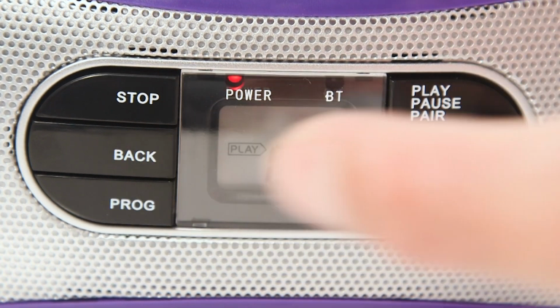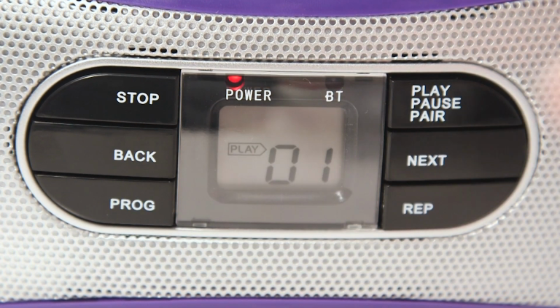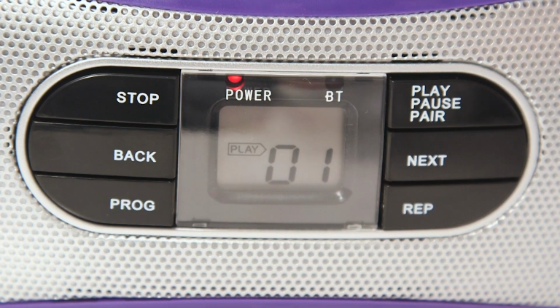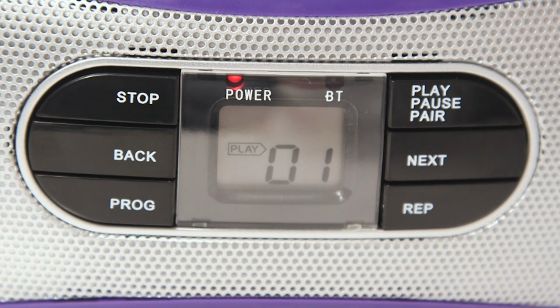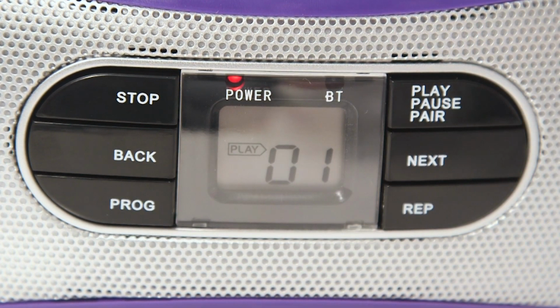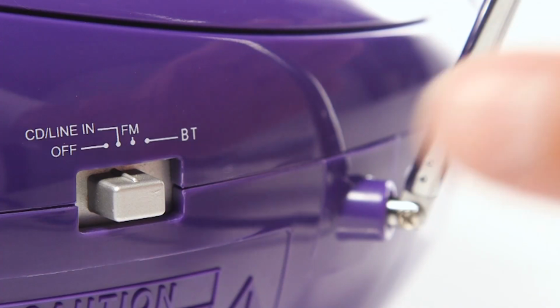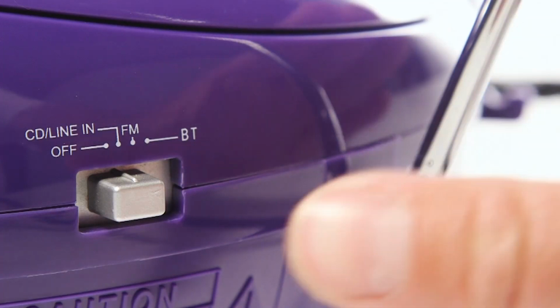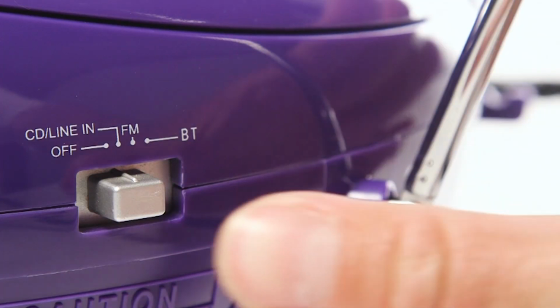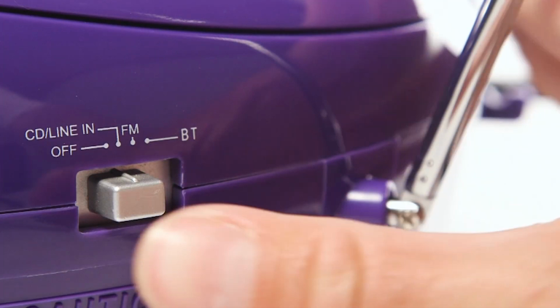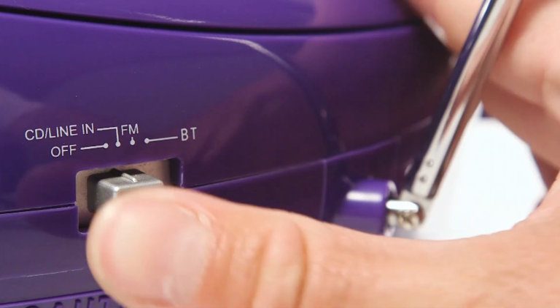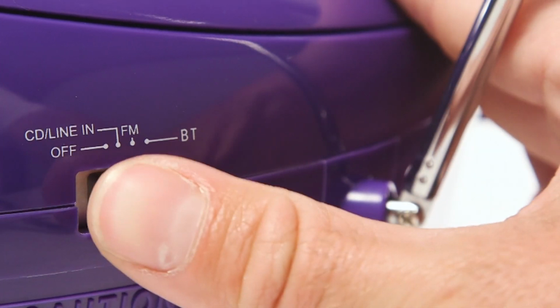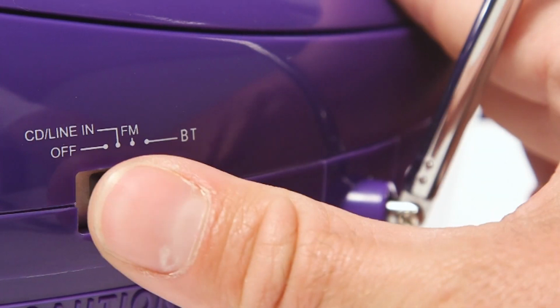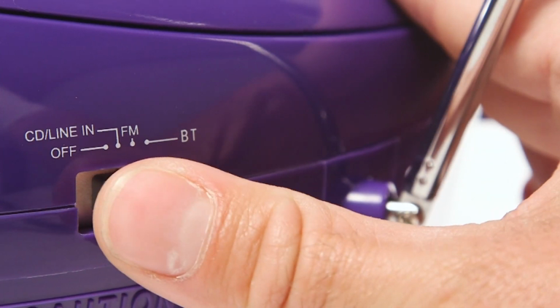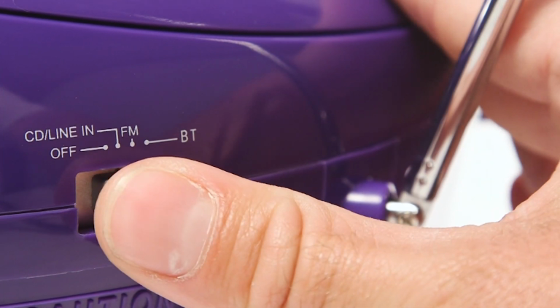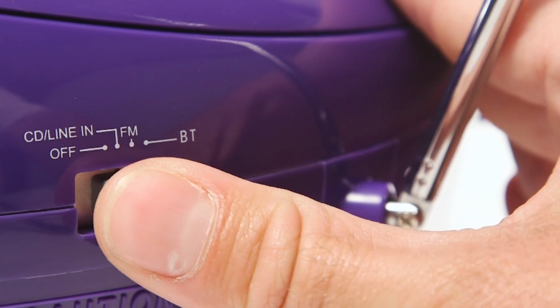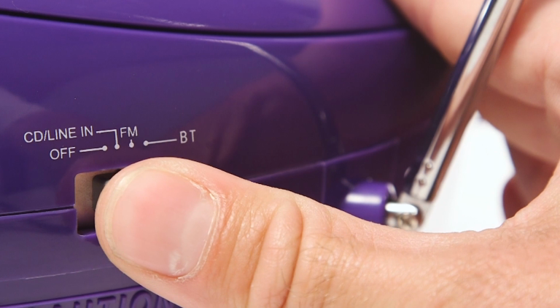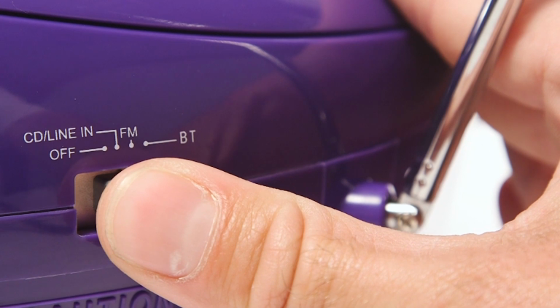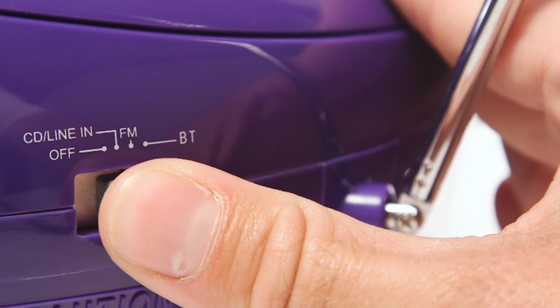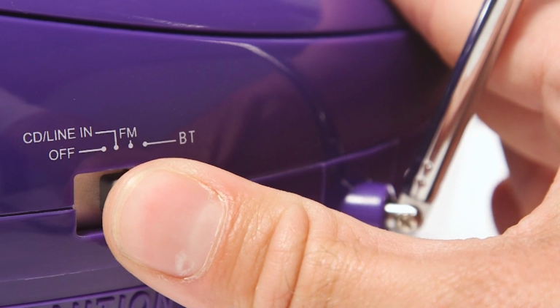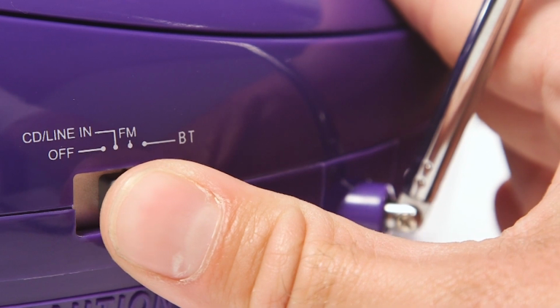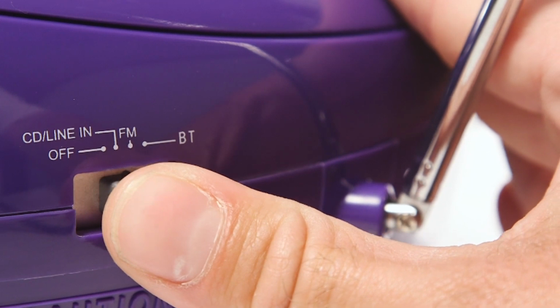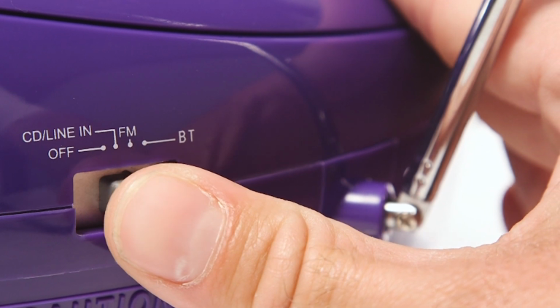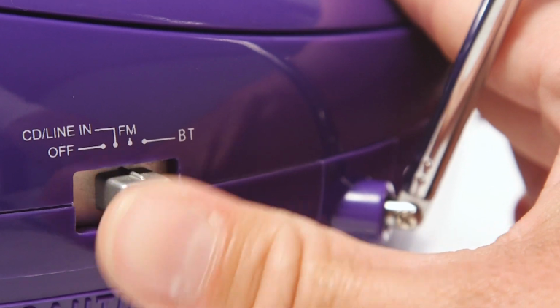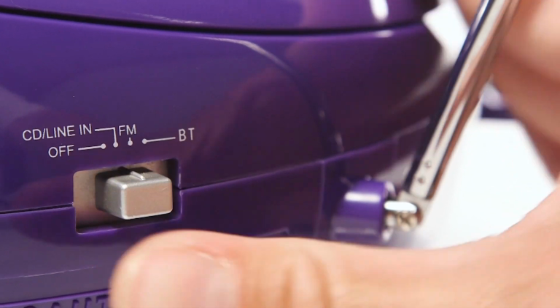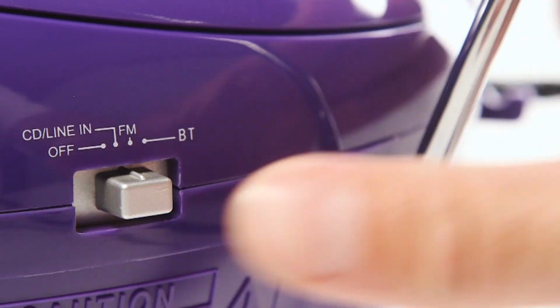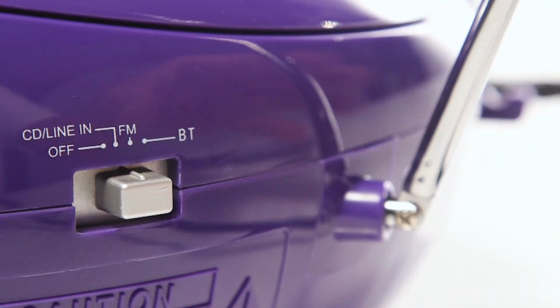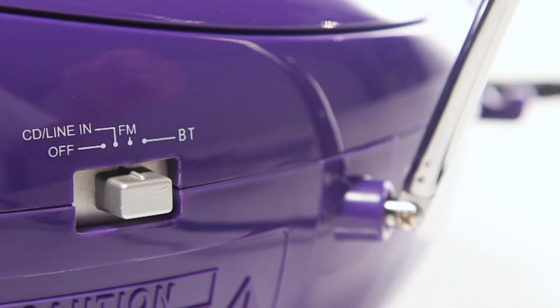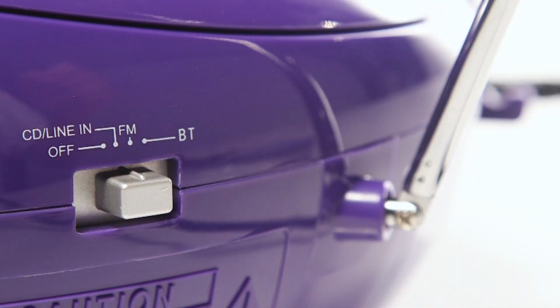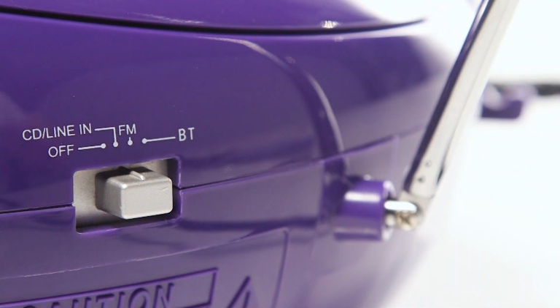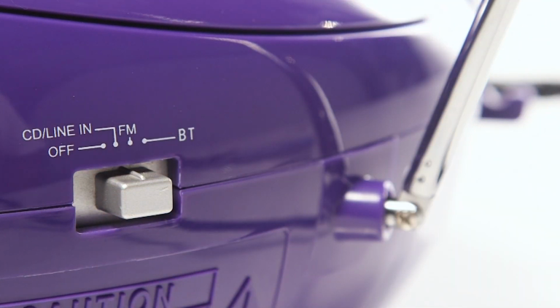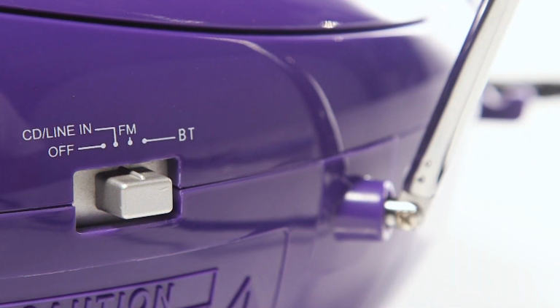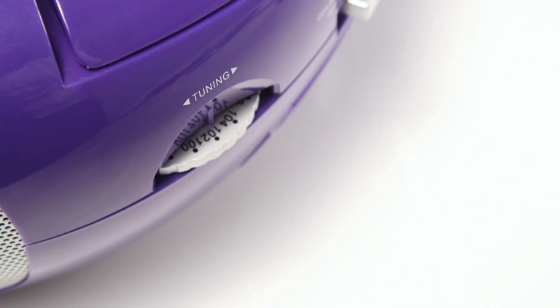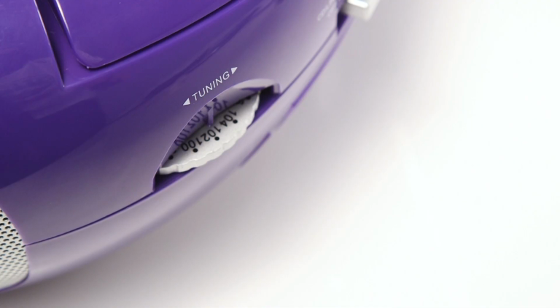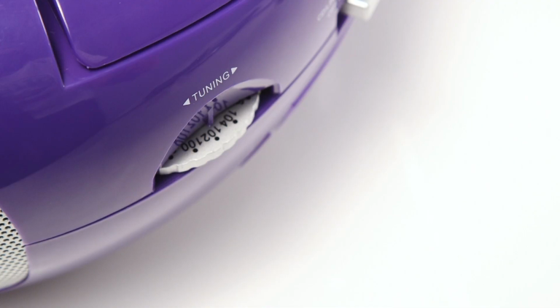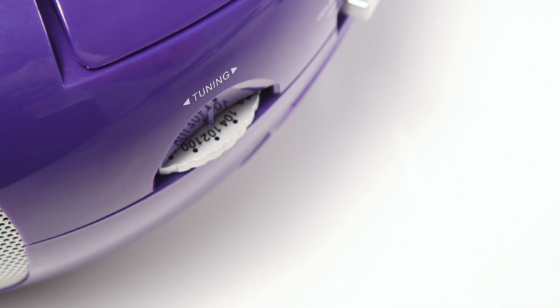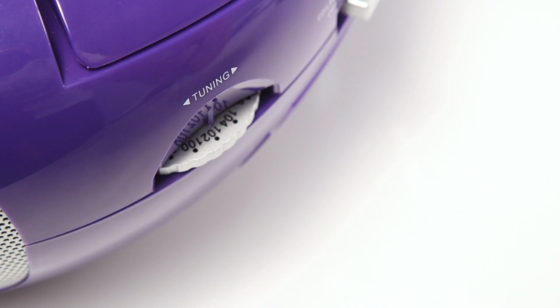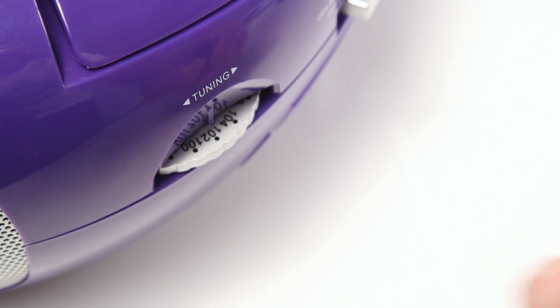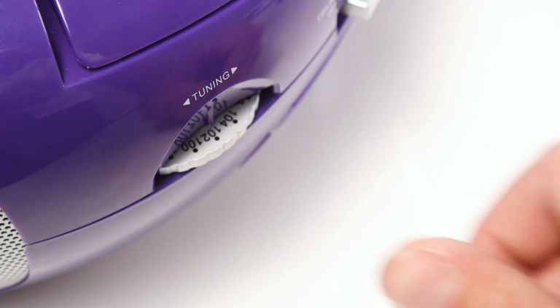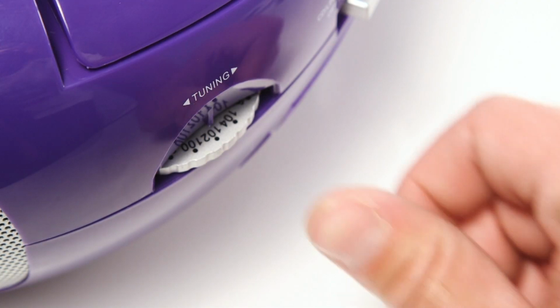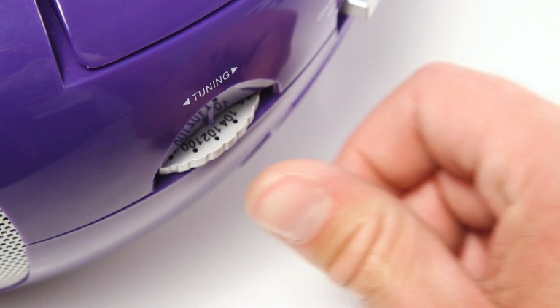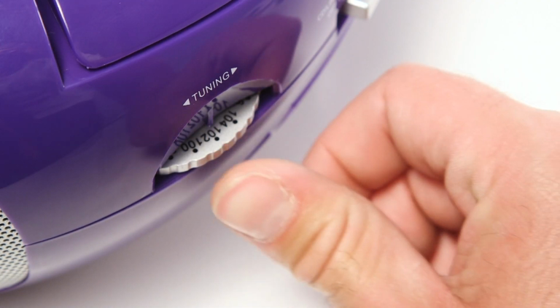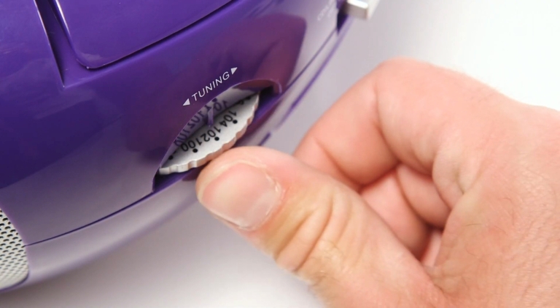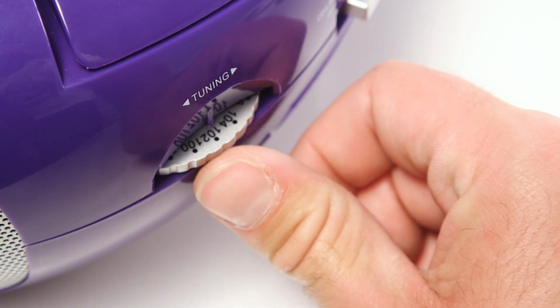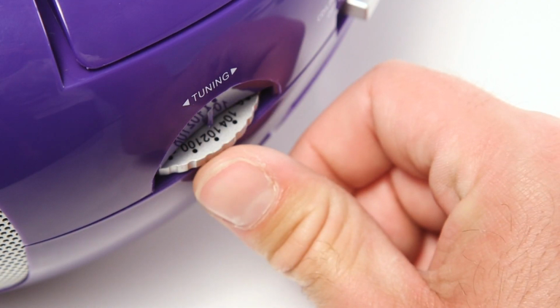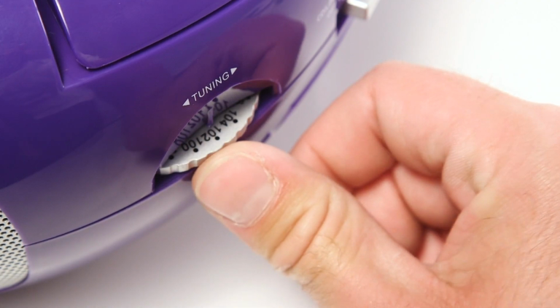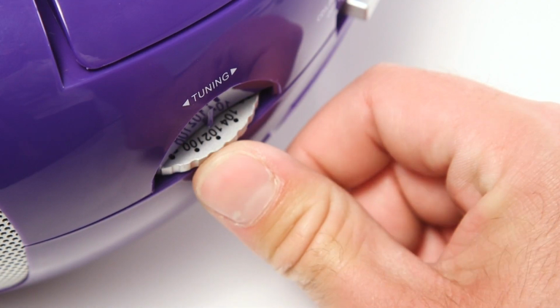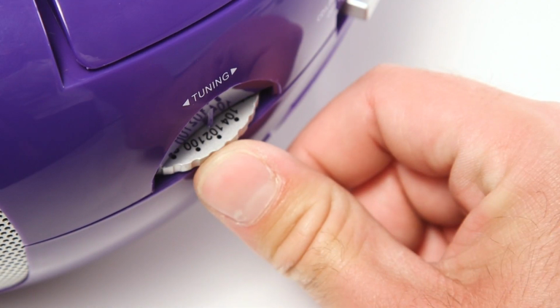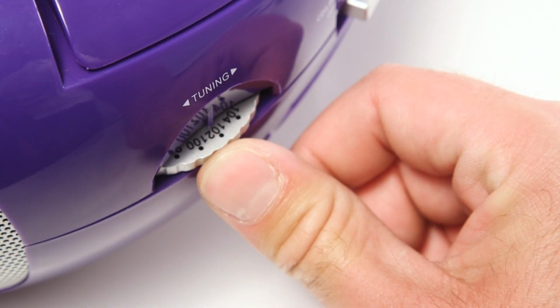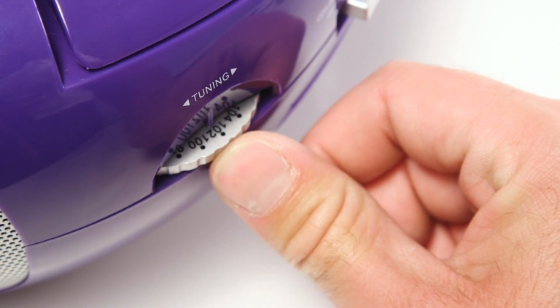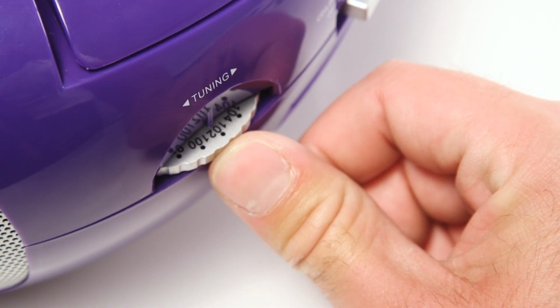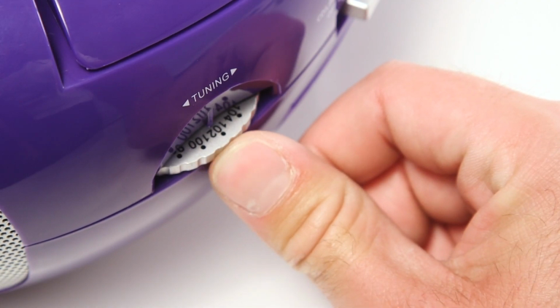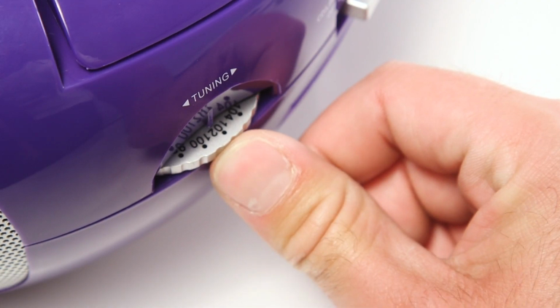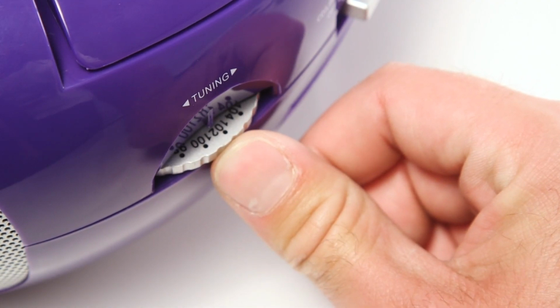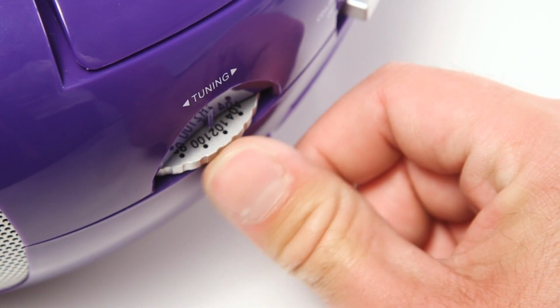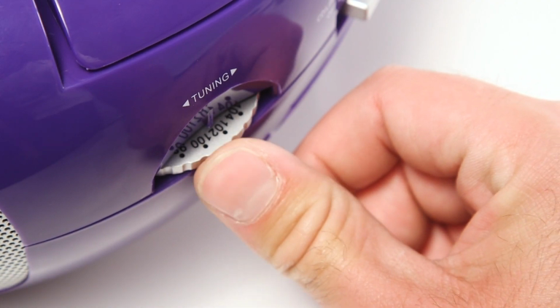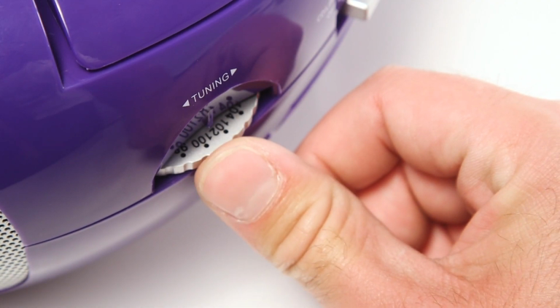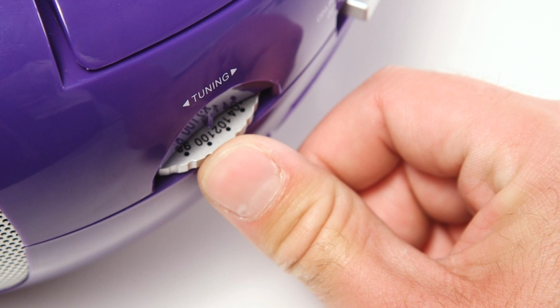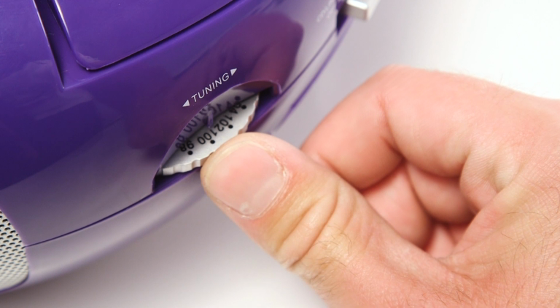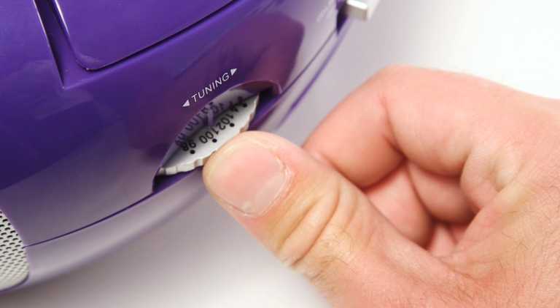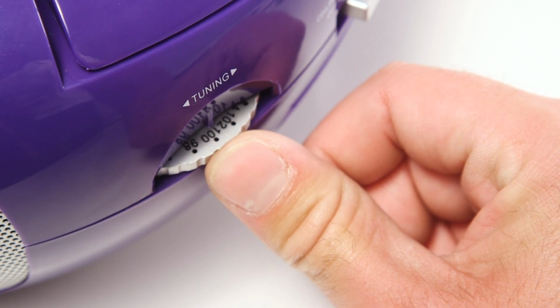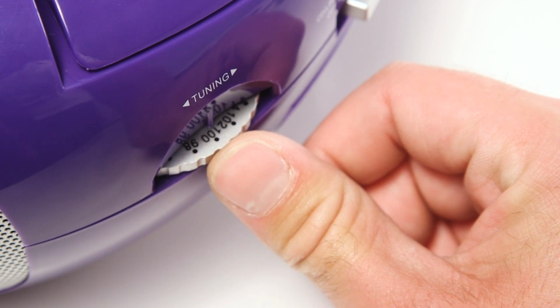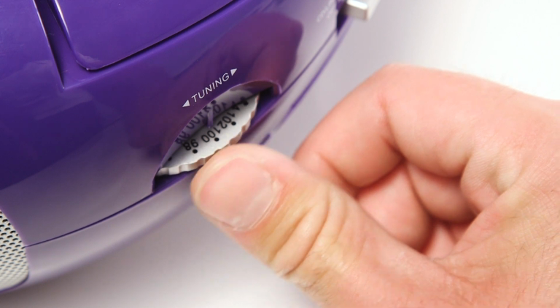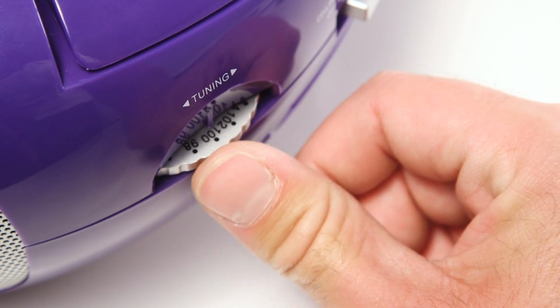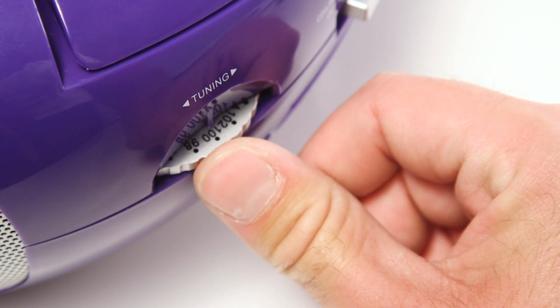To use the FM radio, slide the switch to FM. Use the tuning wheel to search for your desired radio station.